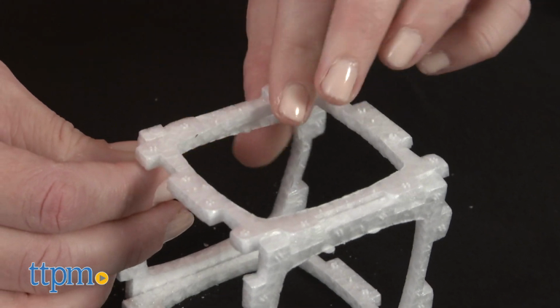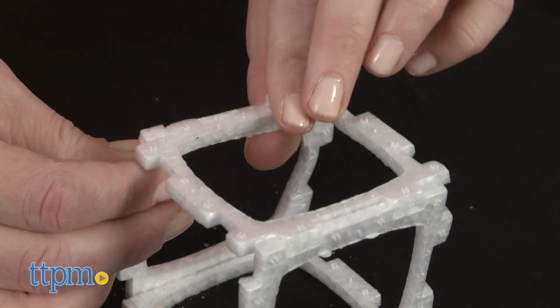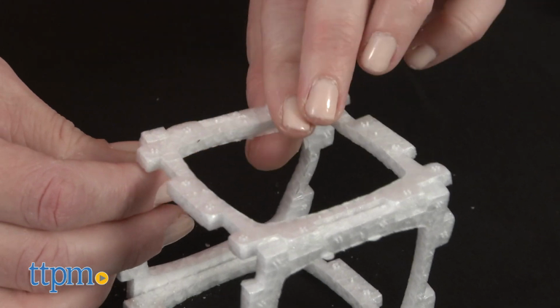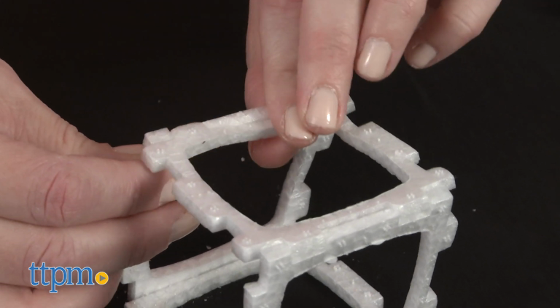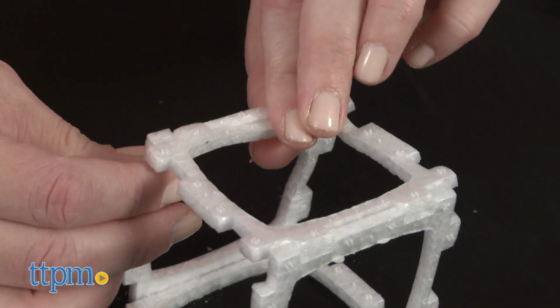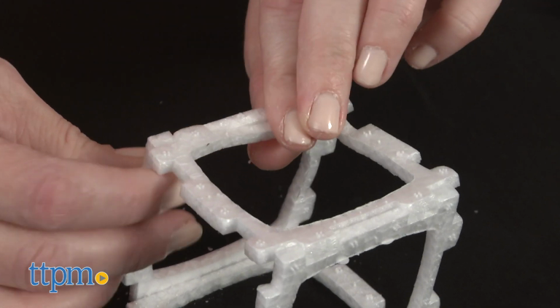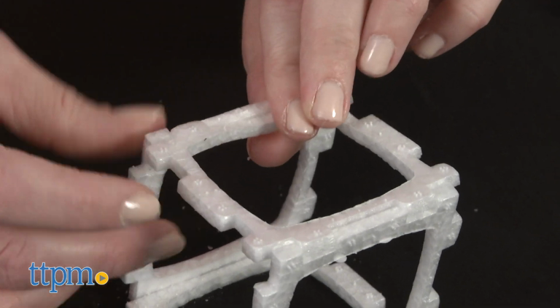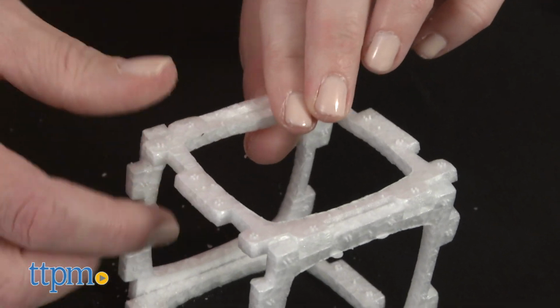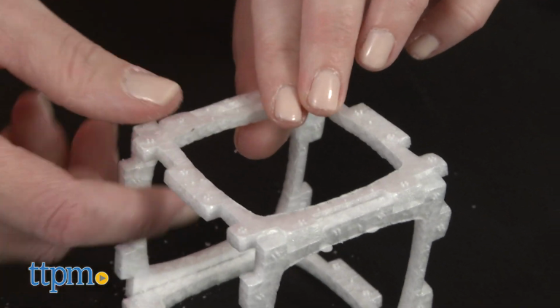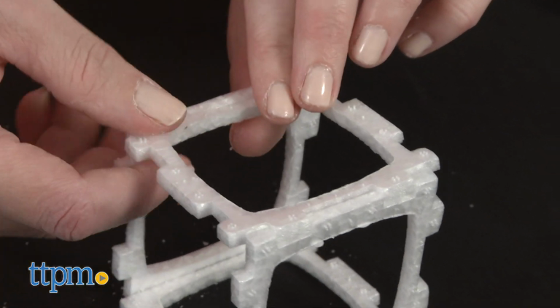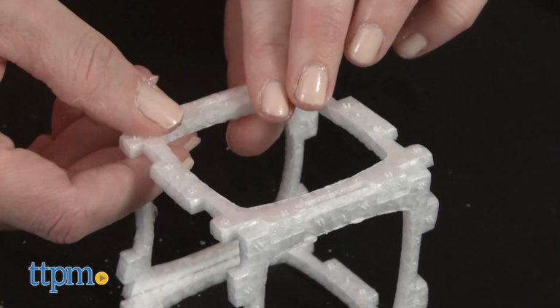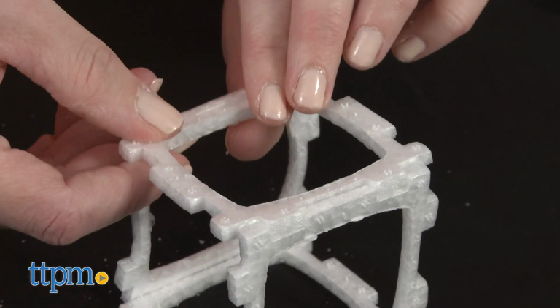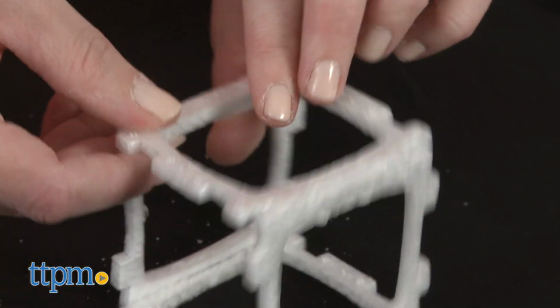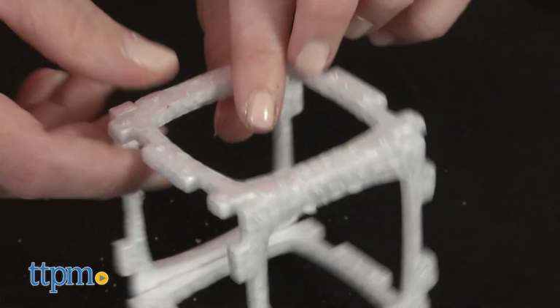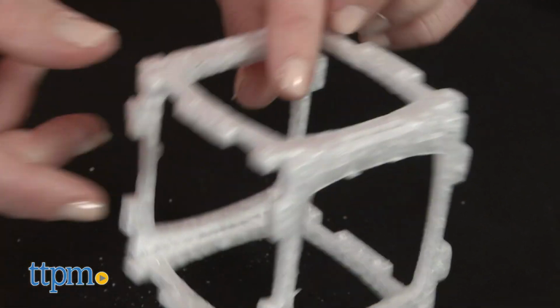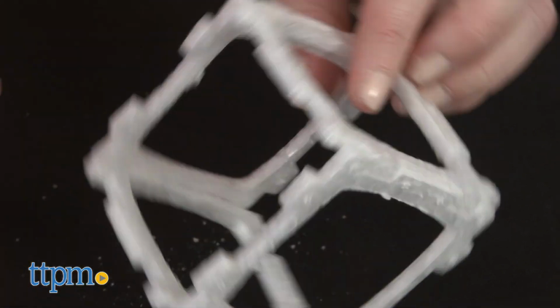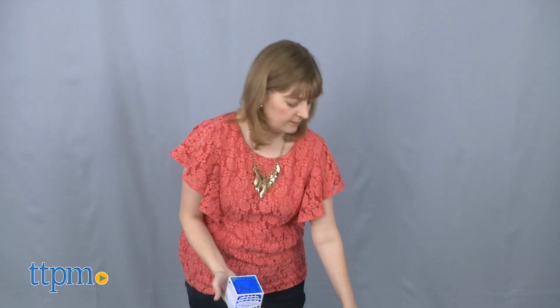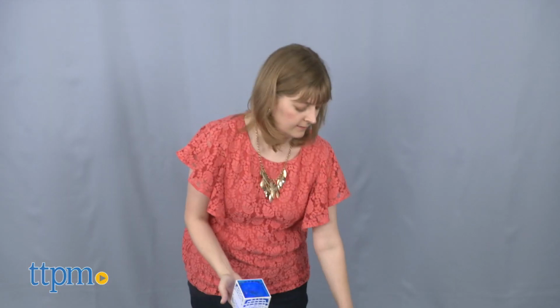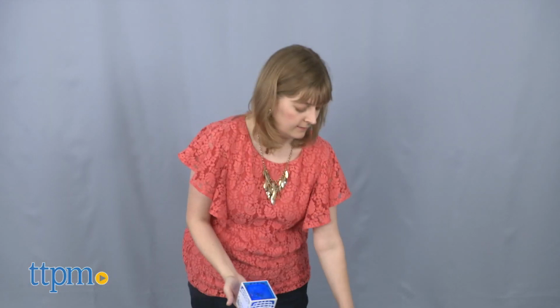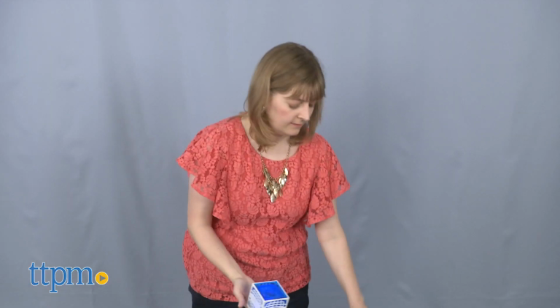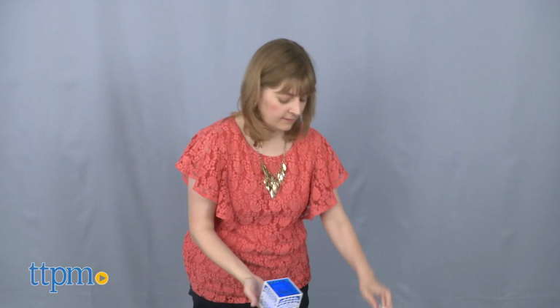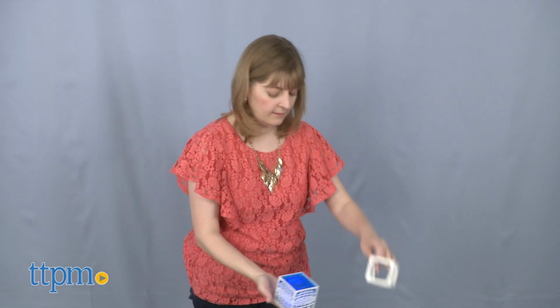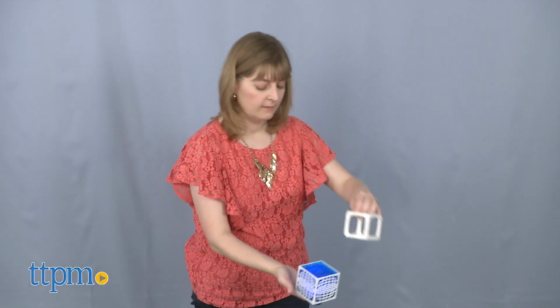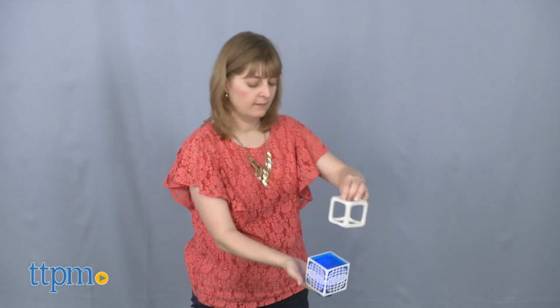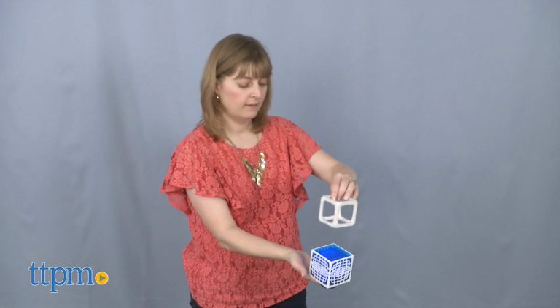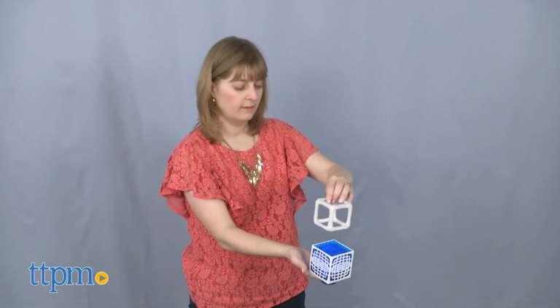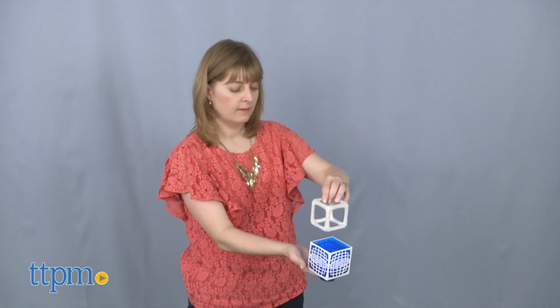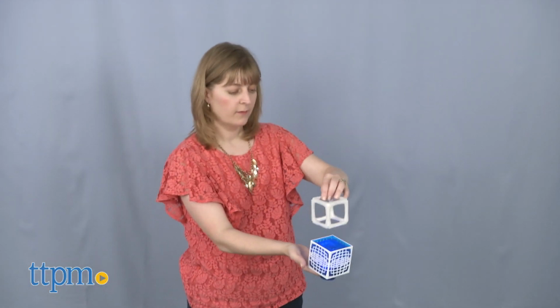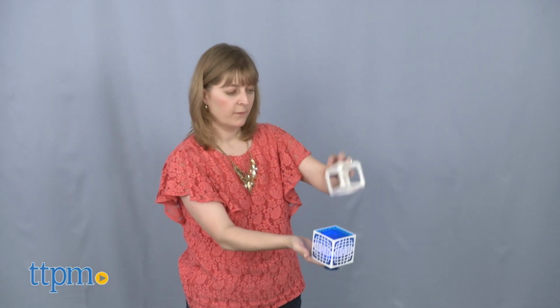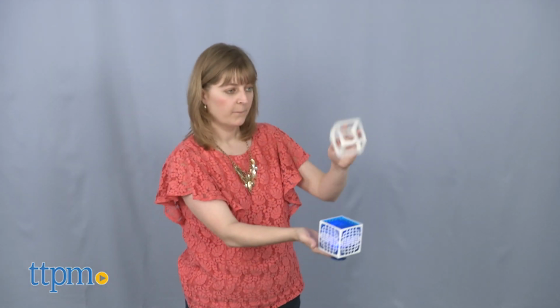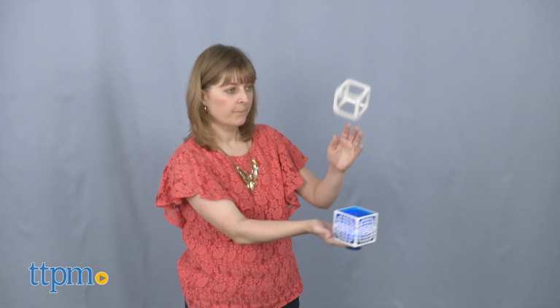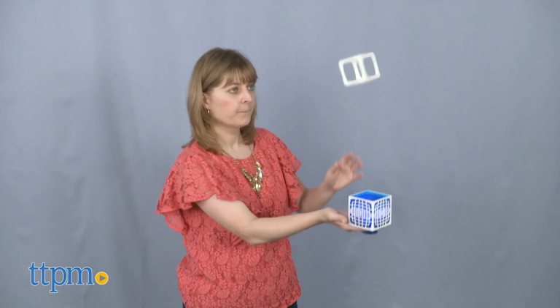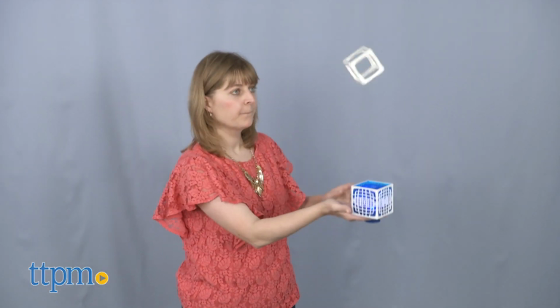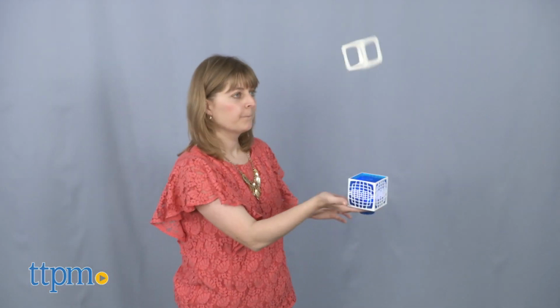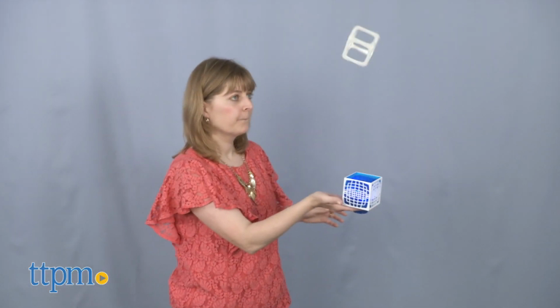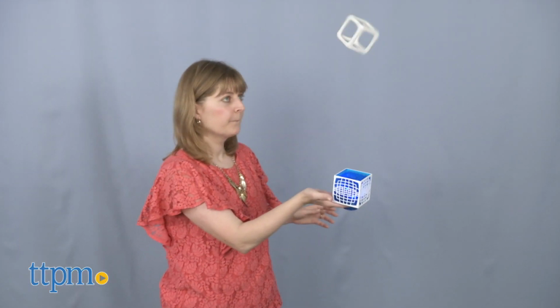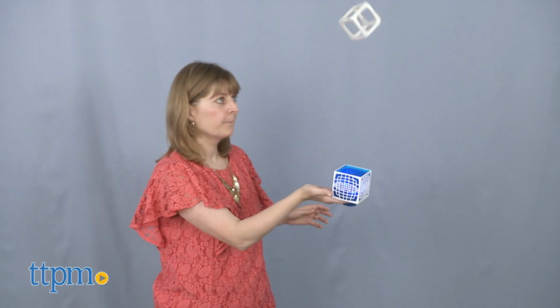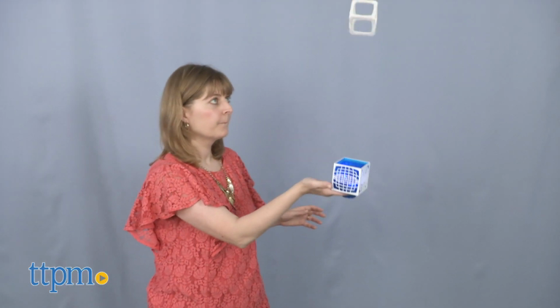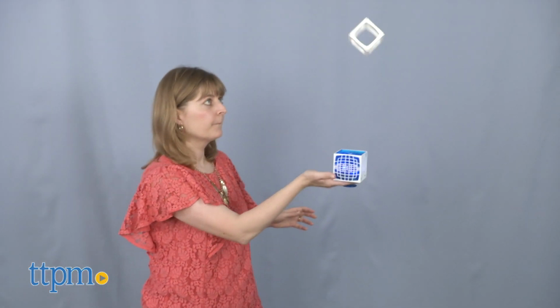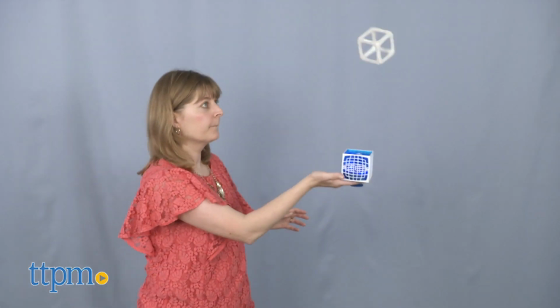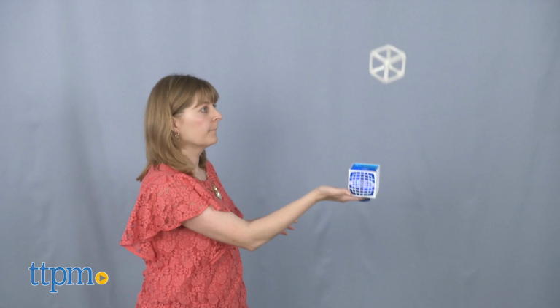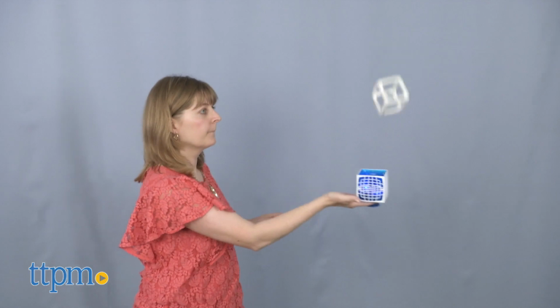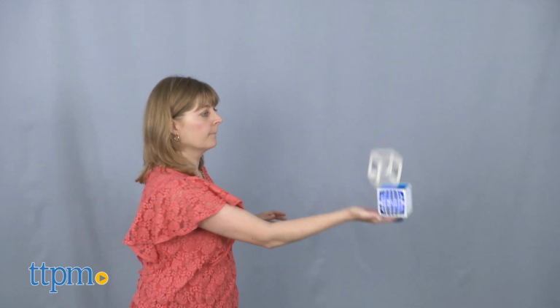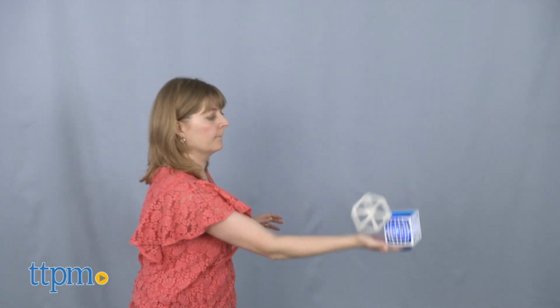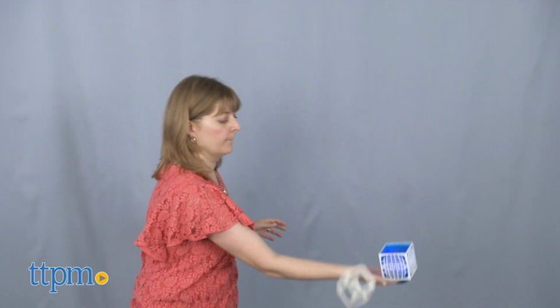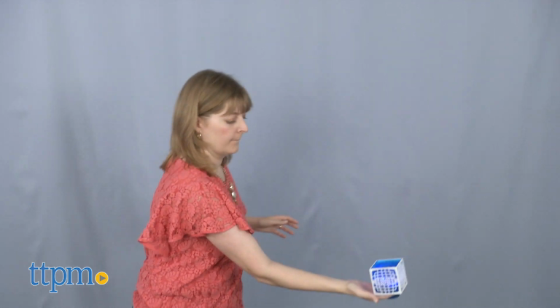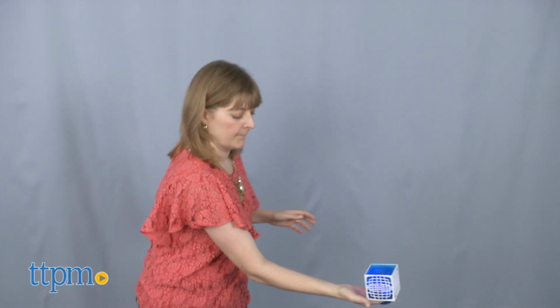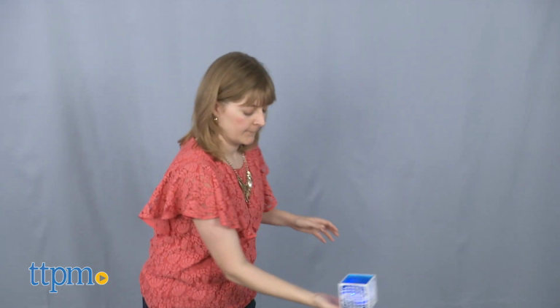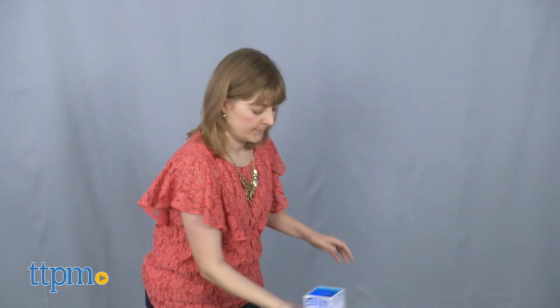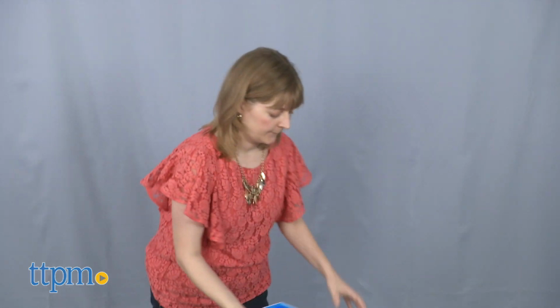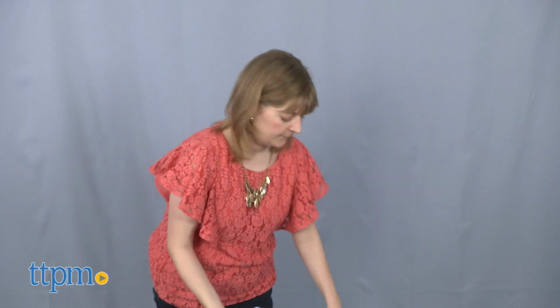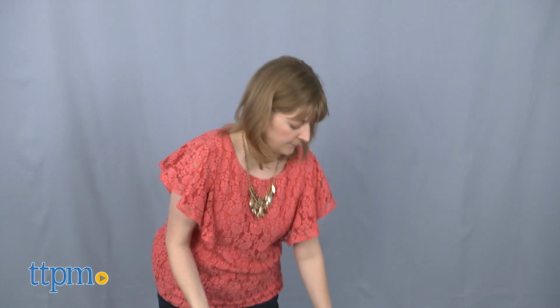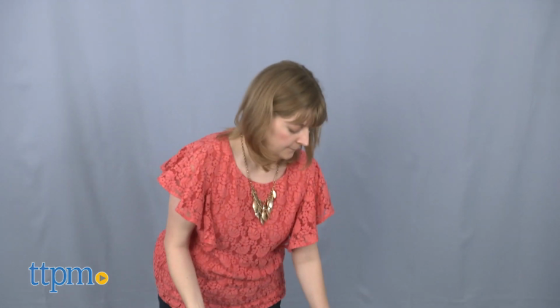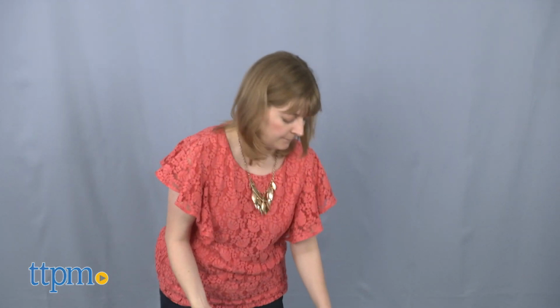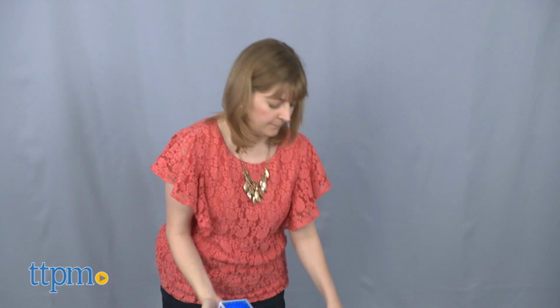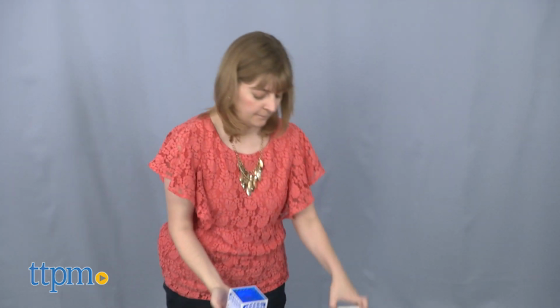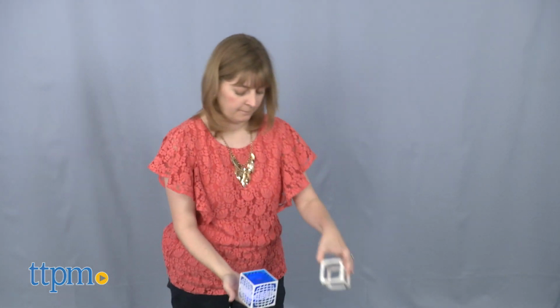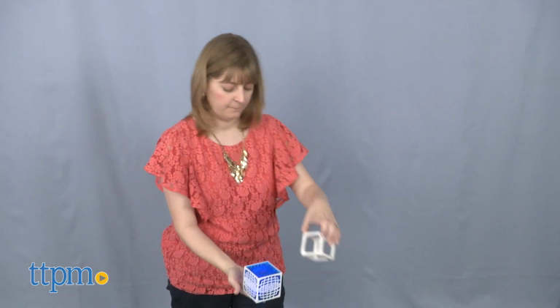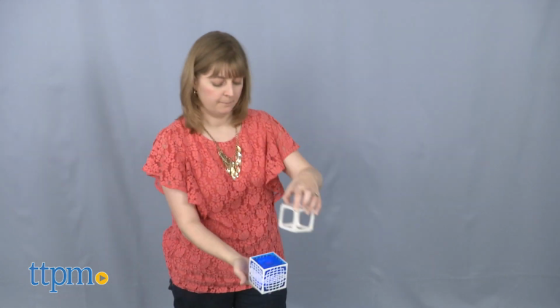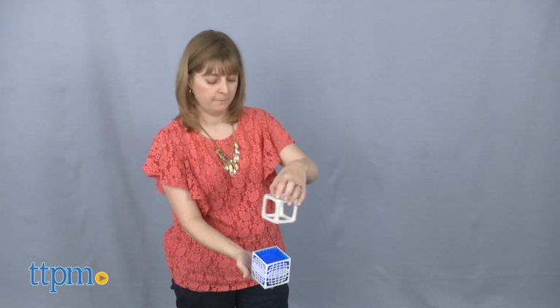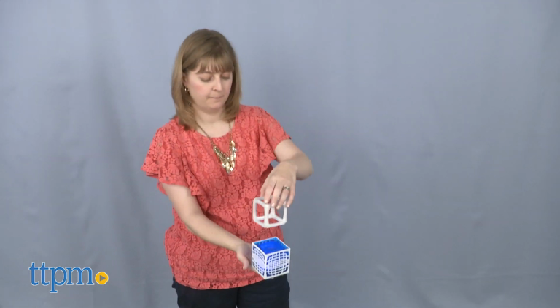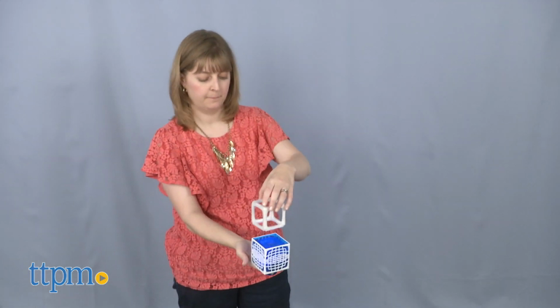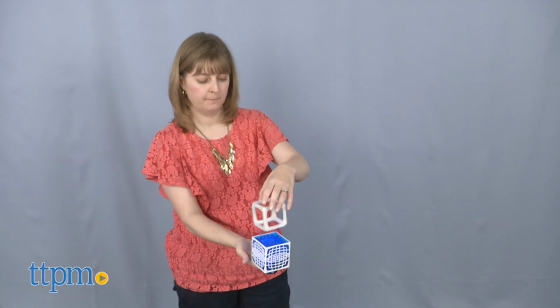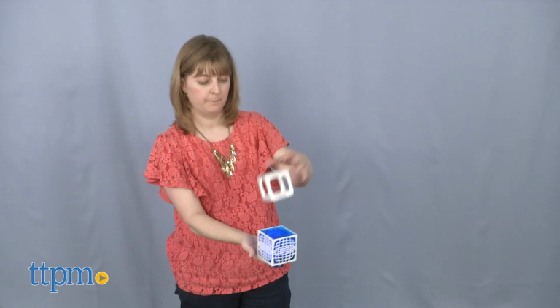Who's up for the square challenge? Leave a comment below telling me what you think of this toy. And be nice to me — my square skills are not the best yet.